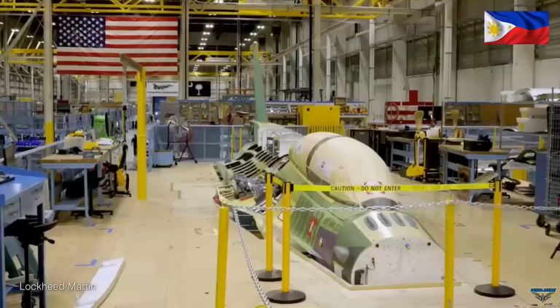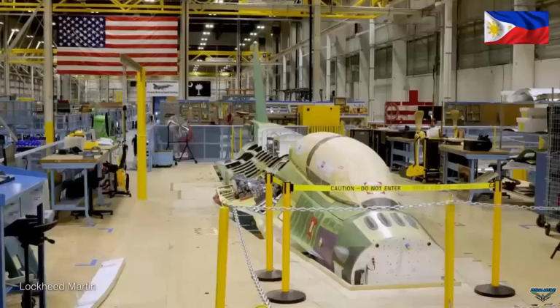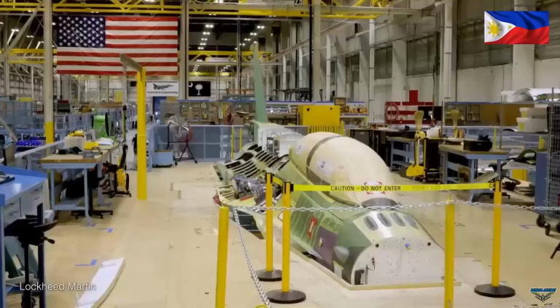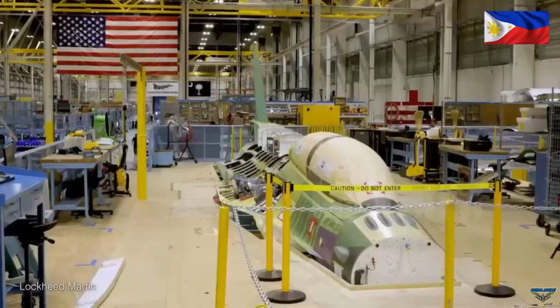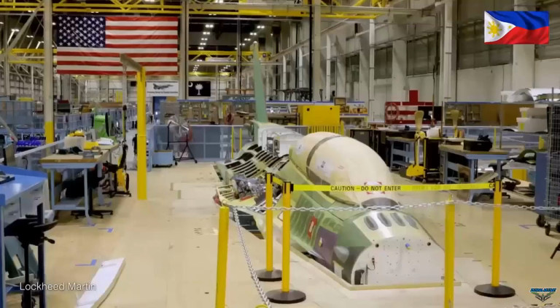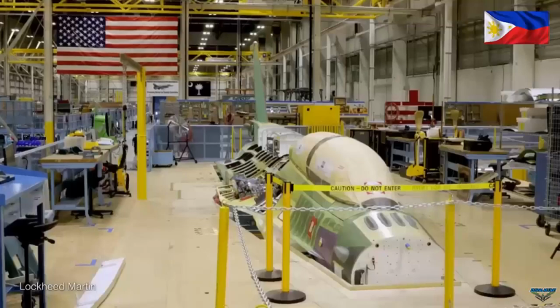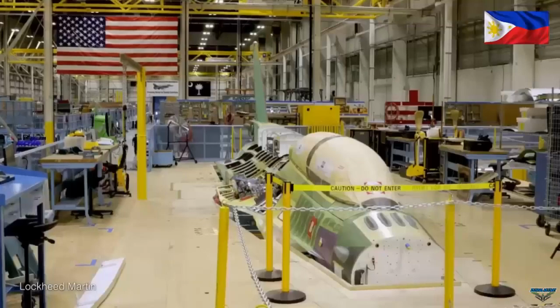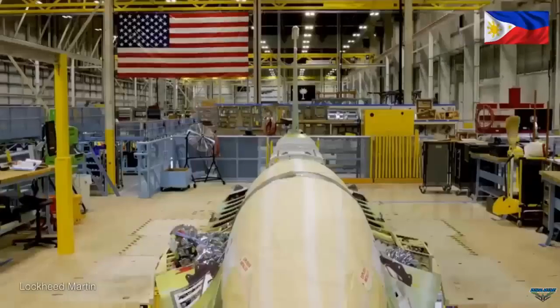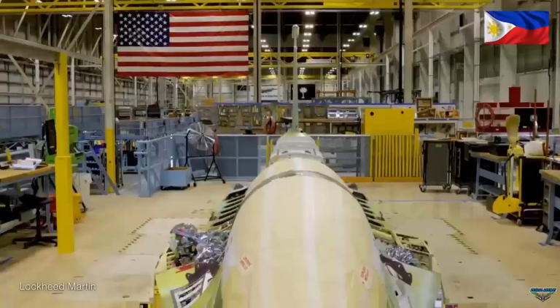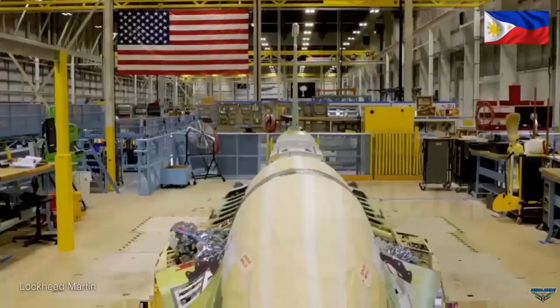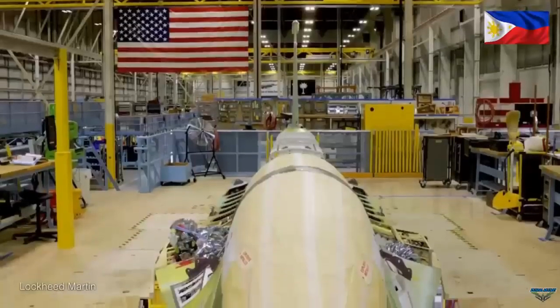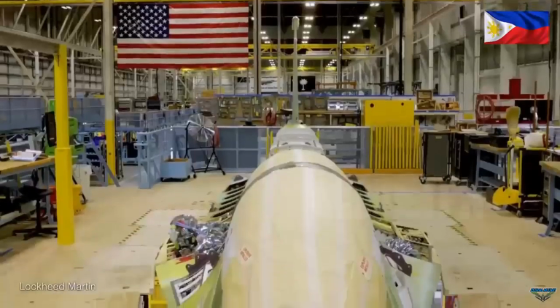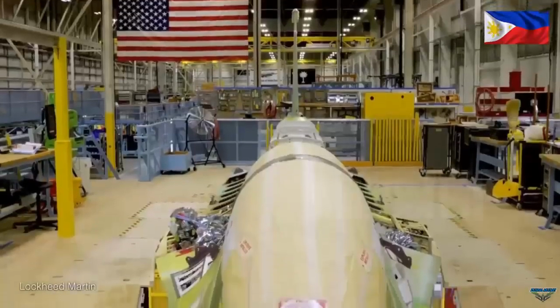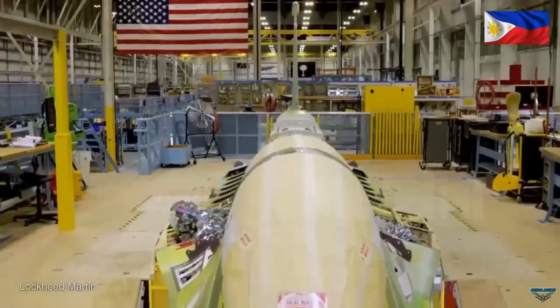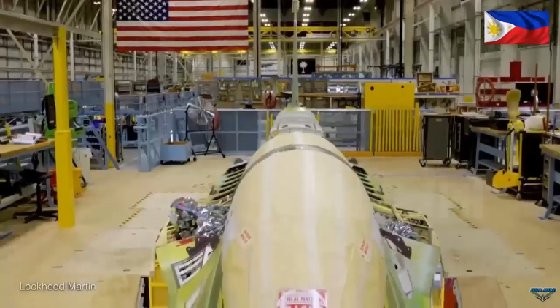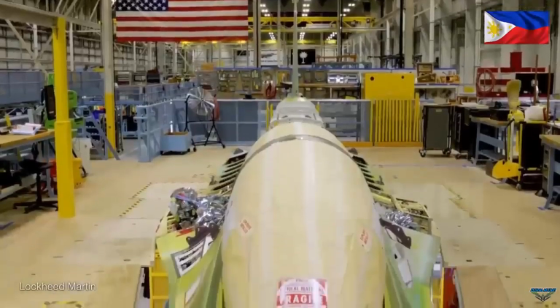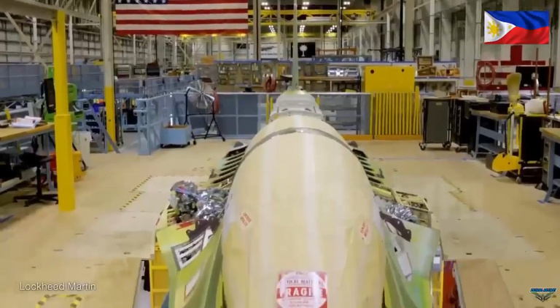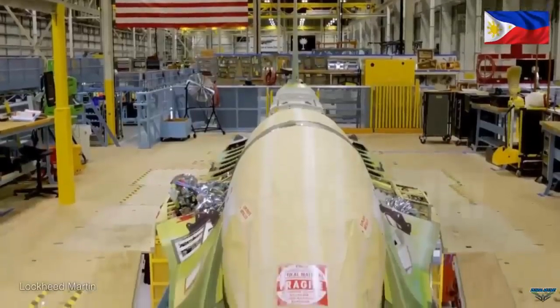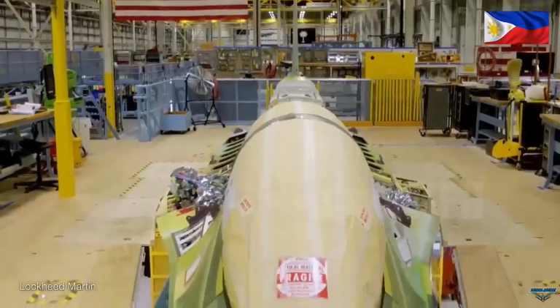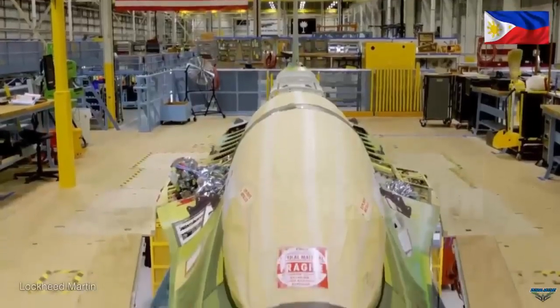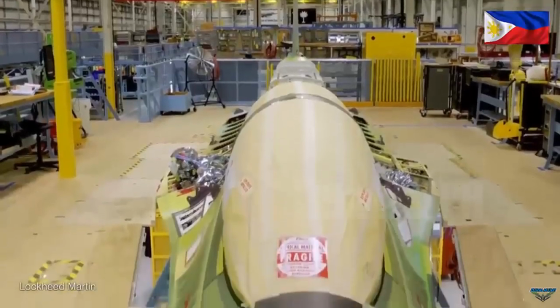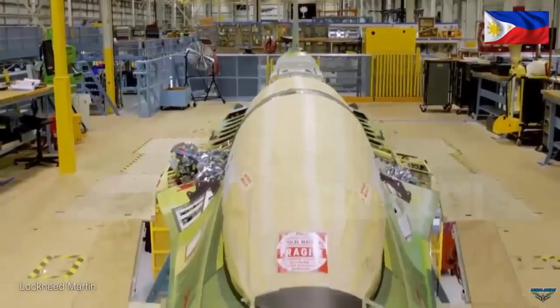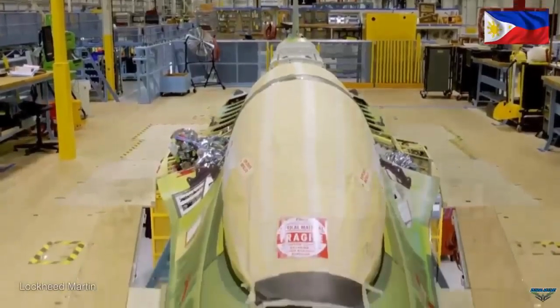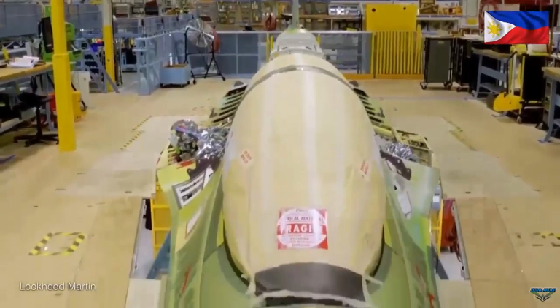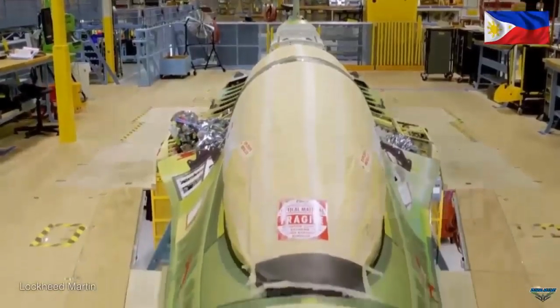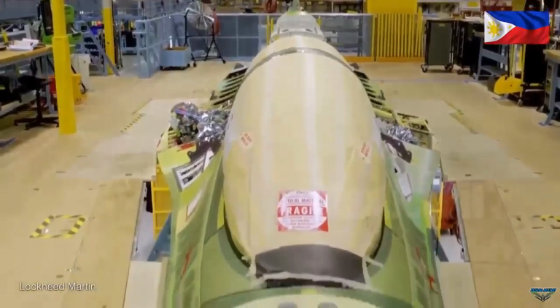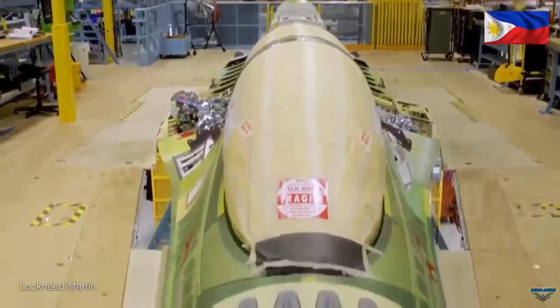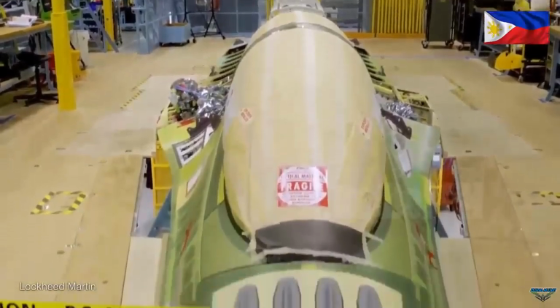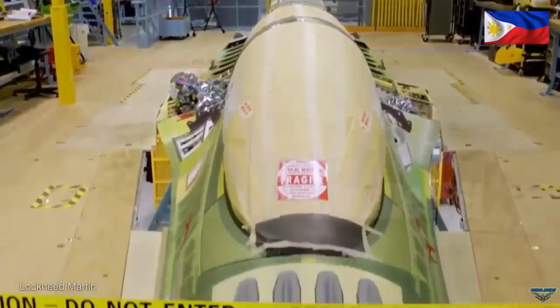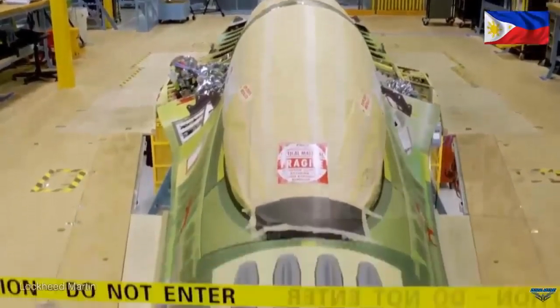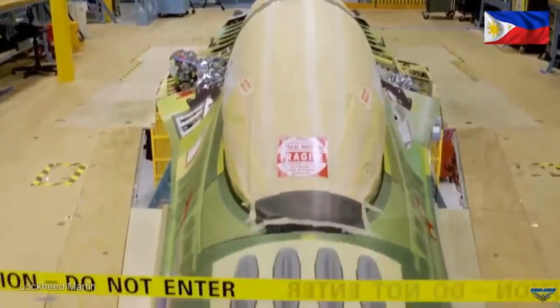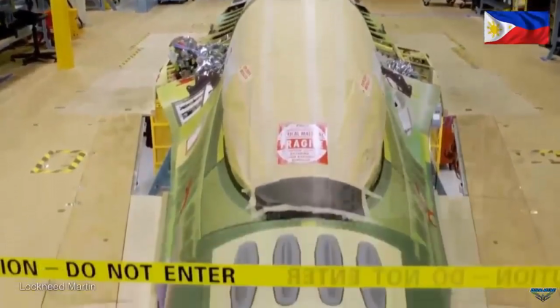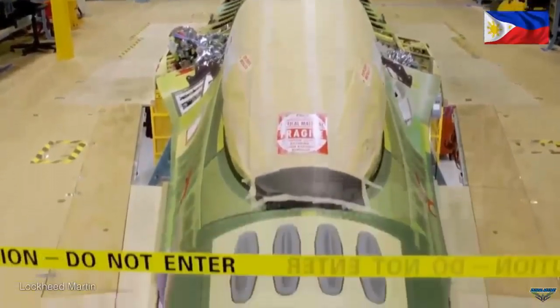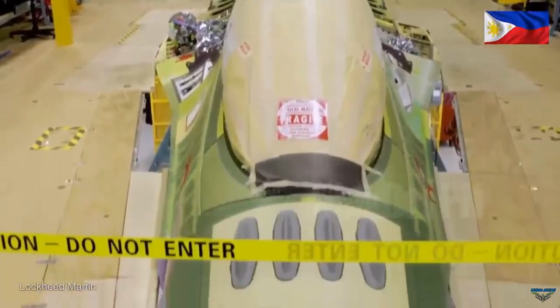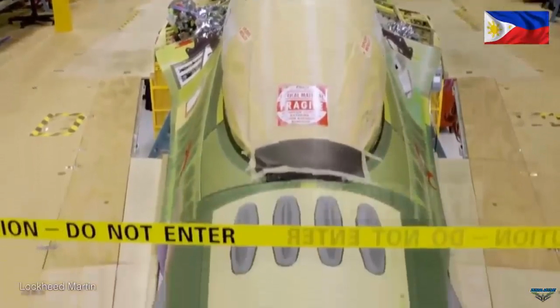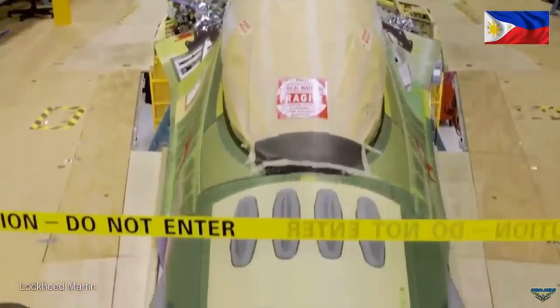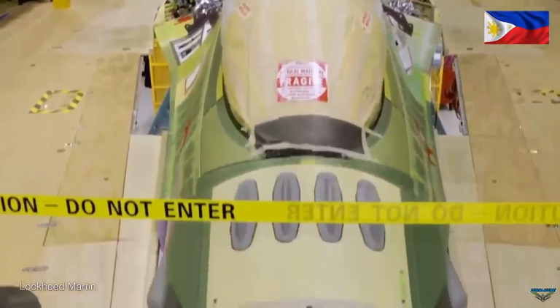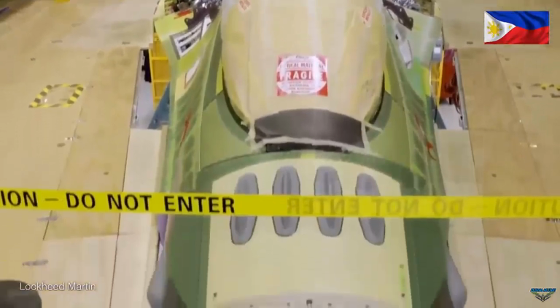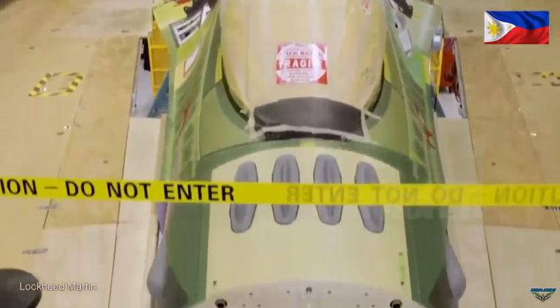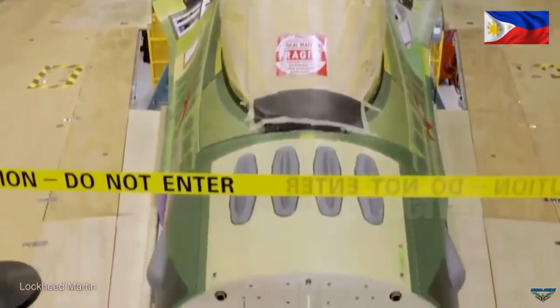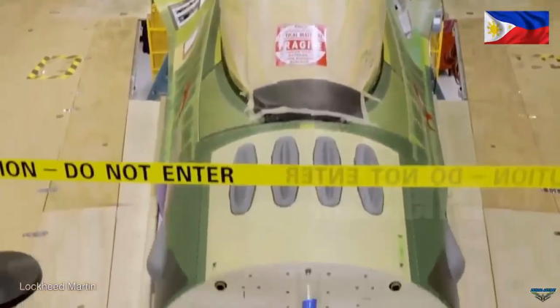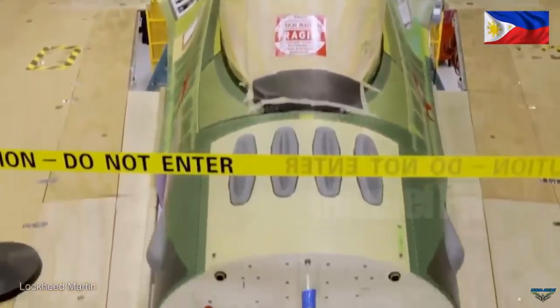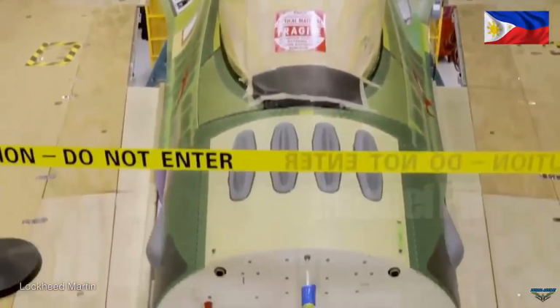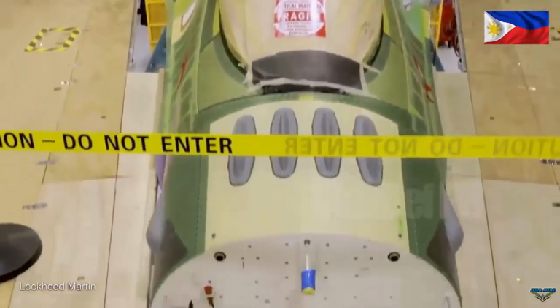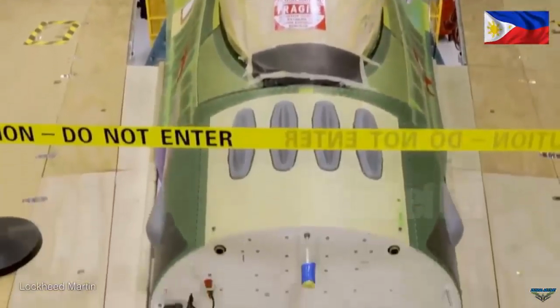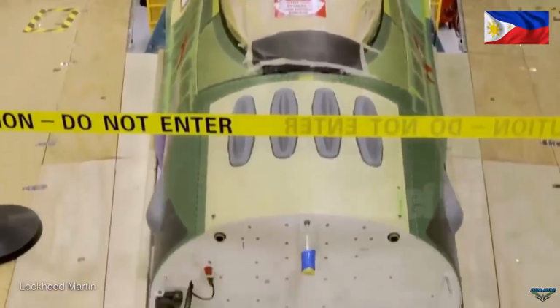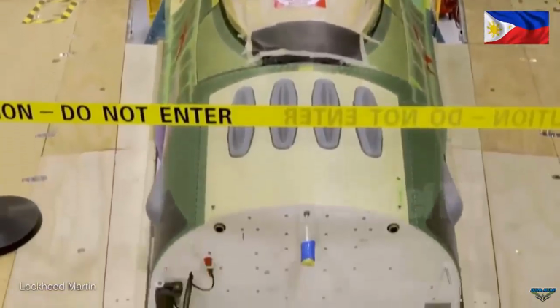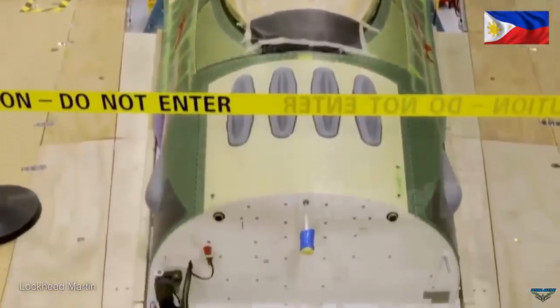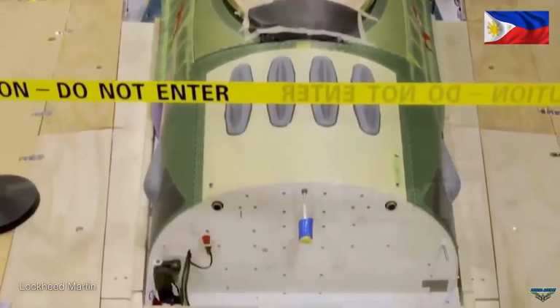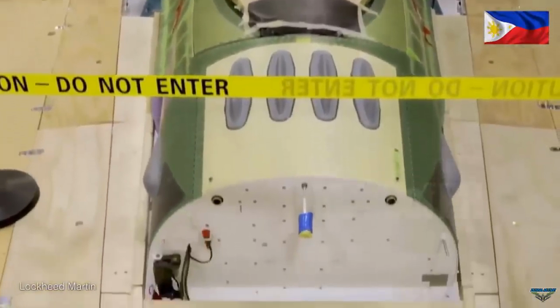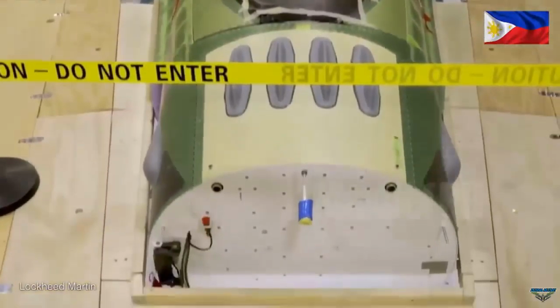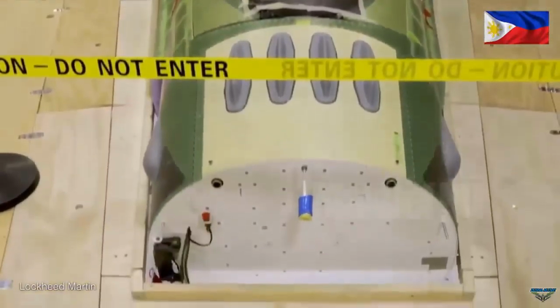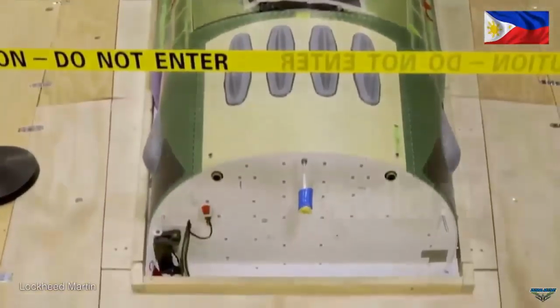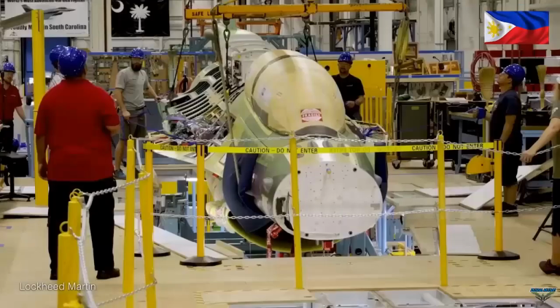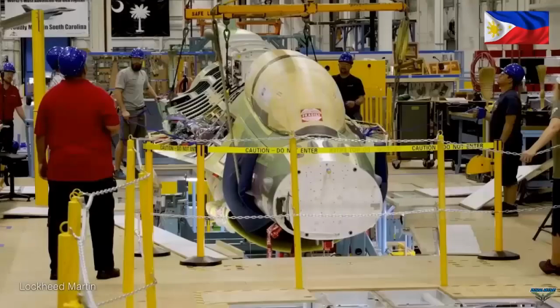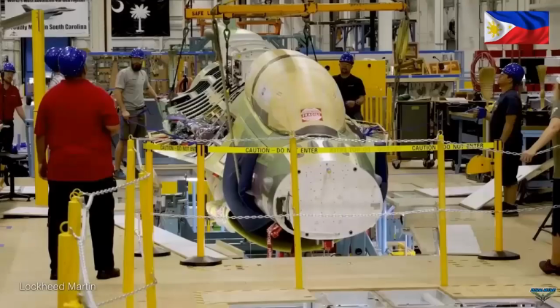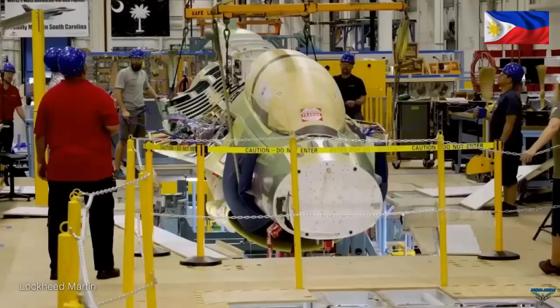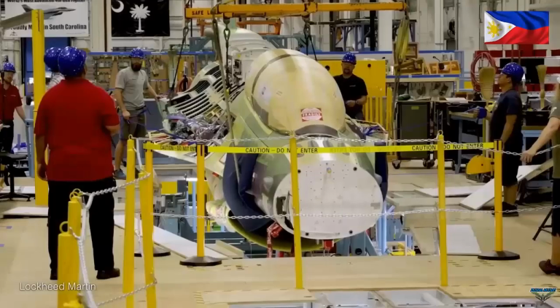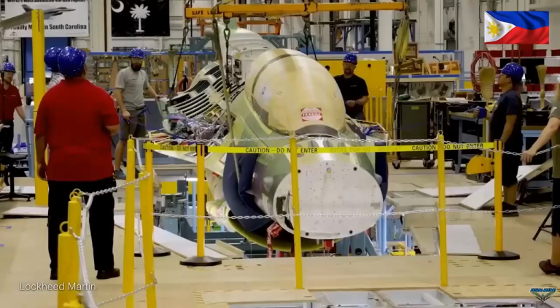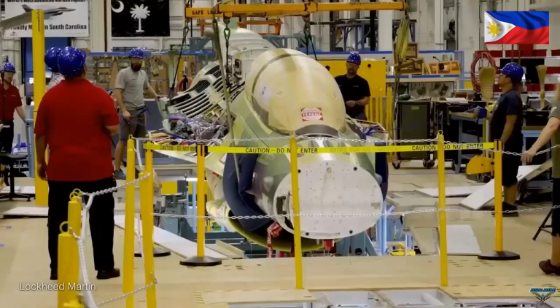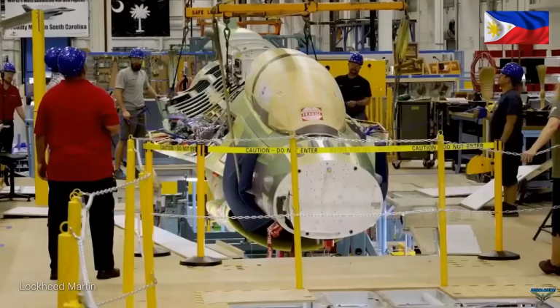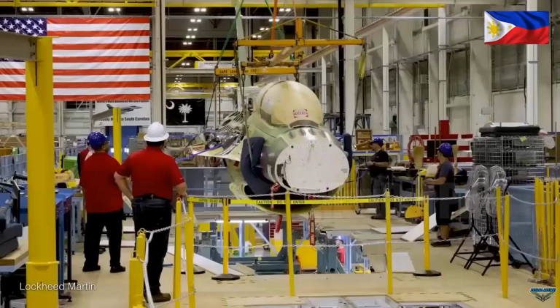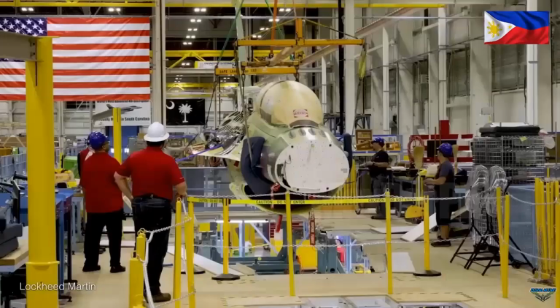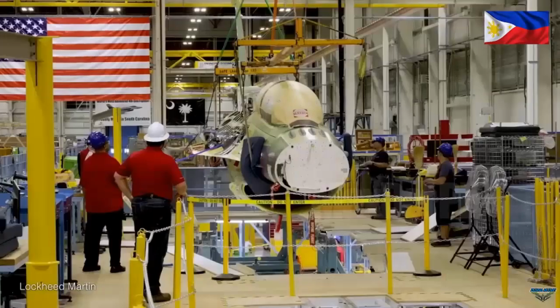The F-16 Block 70/72 is one of the choices among the many fourth-generation plus fighter jets offered by Lockheed Martin, amidst other class-generation fighter jets and fifth-generation fighter jets.